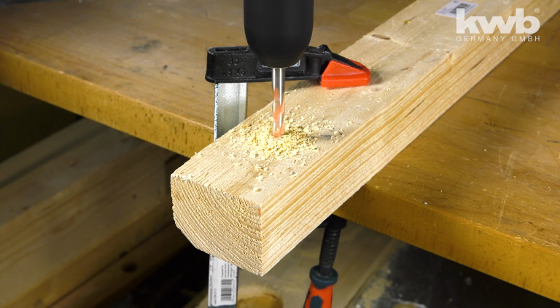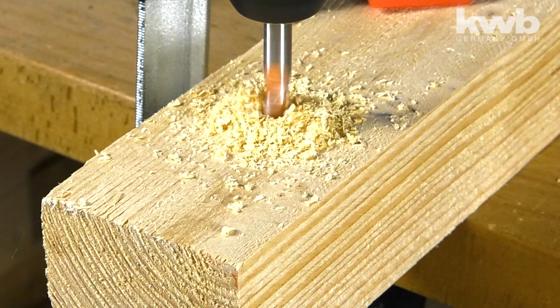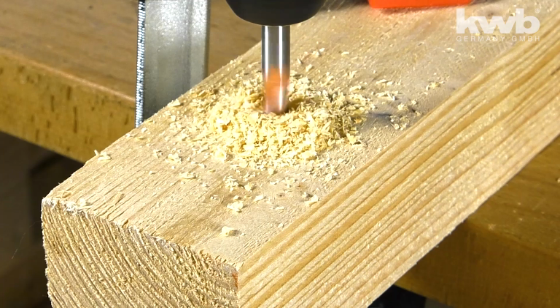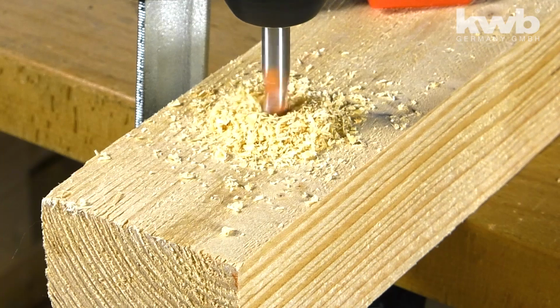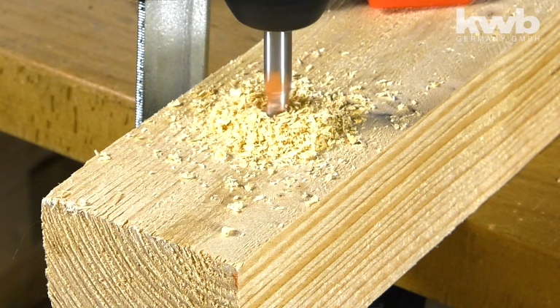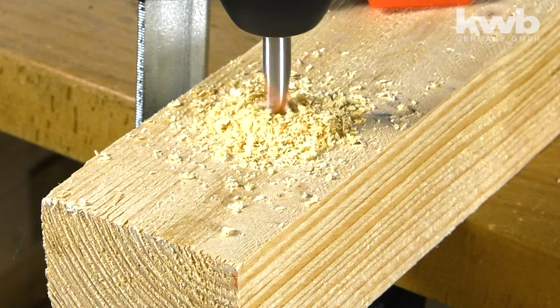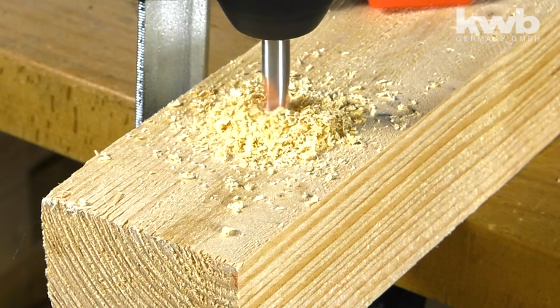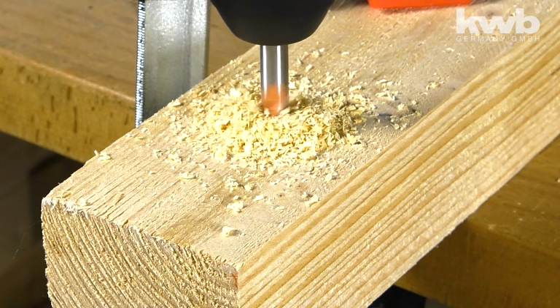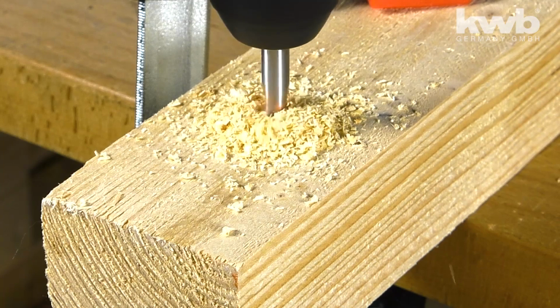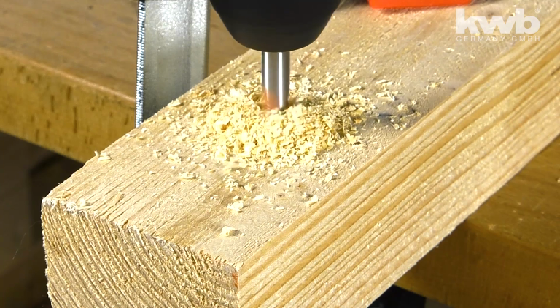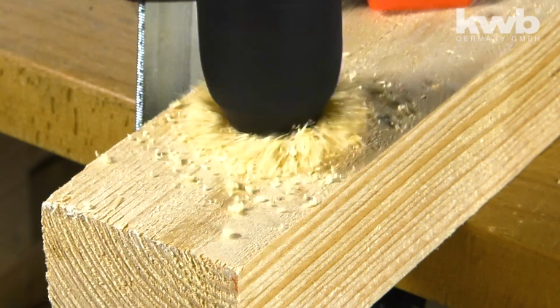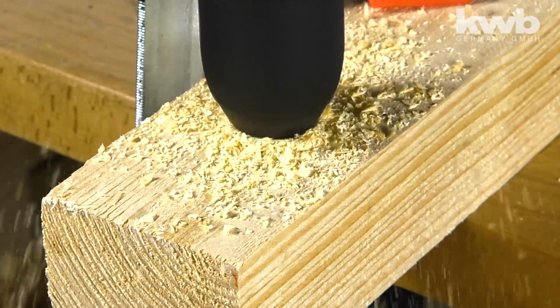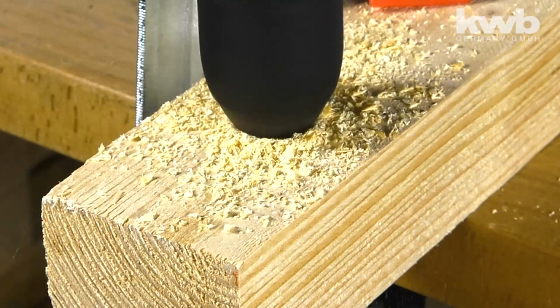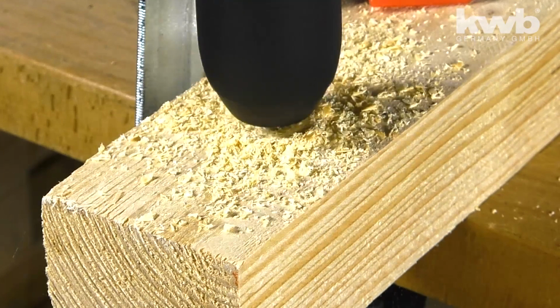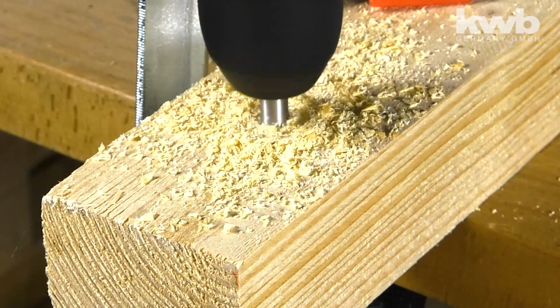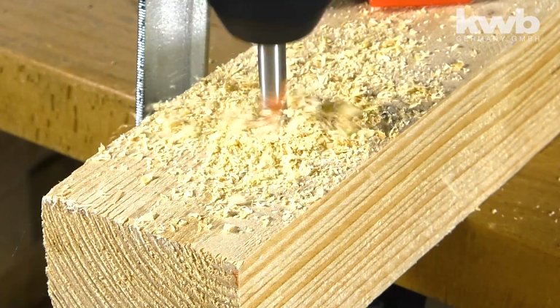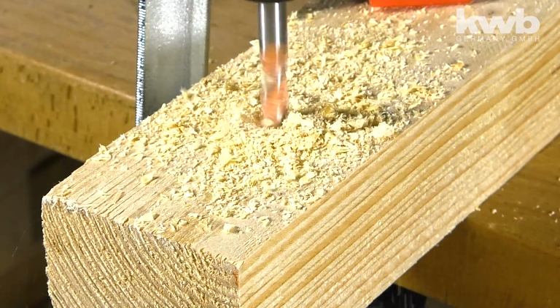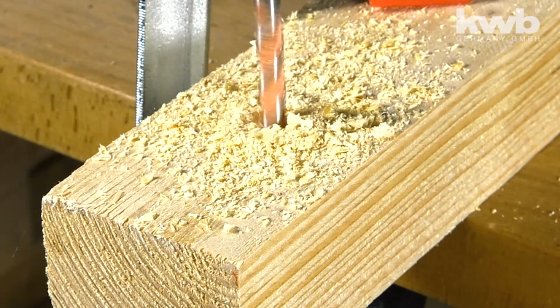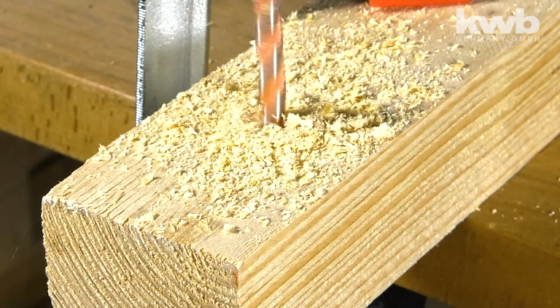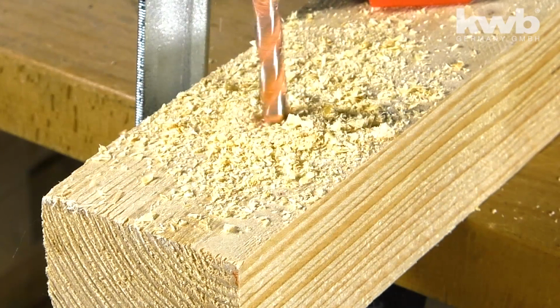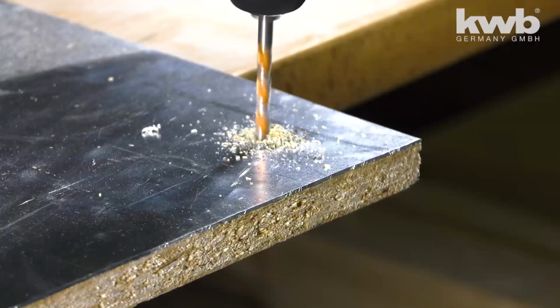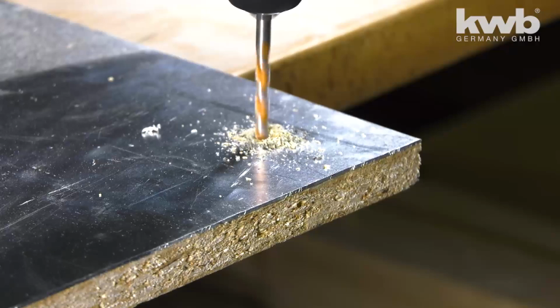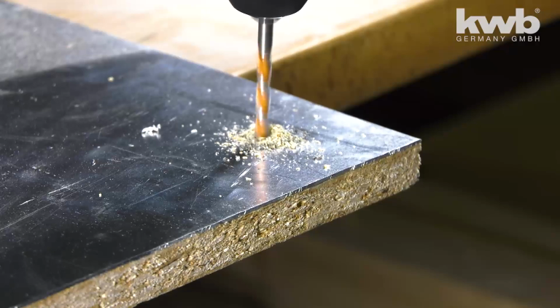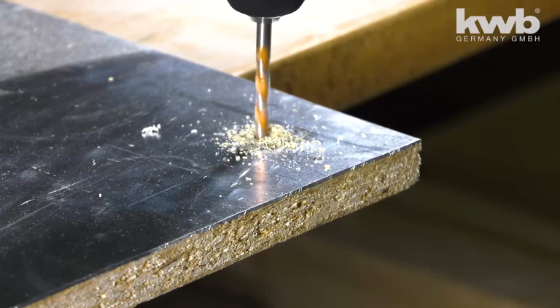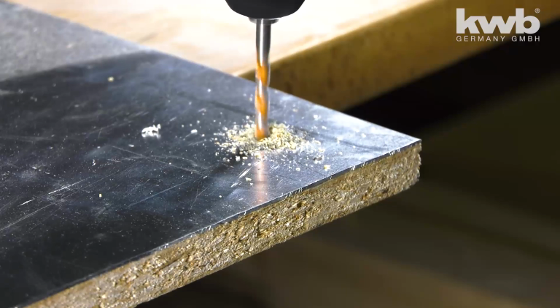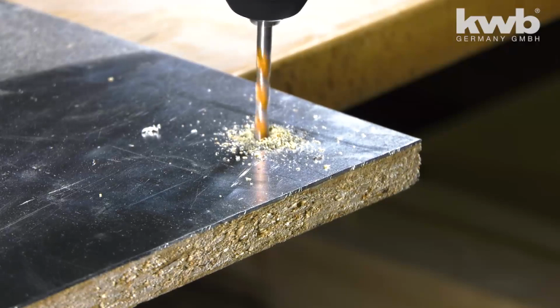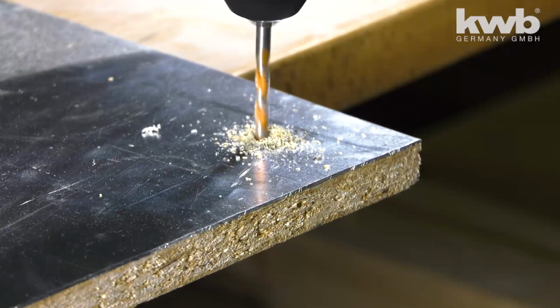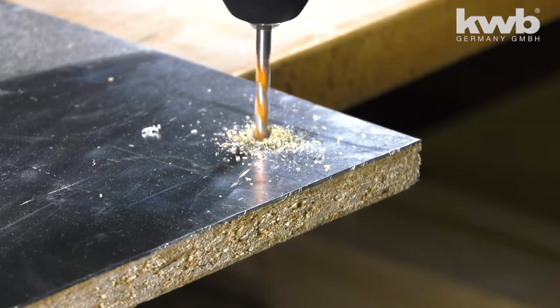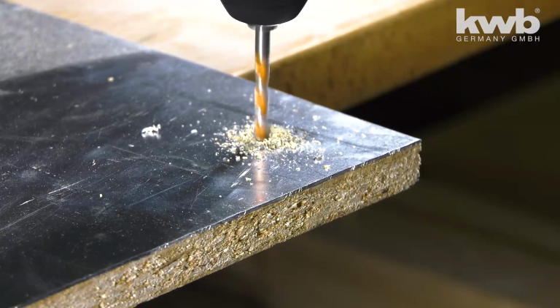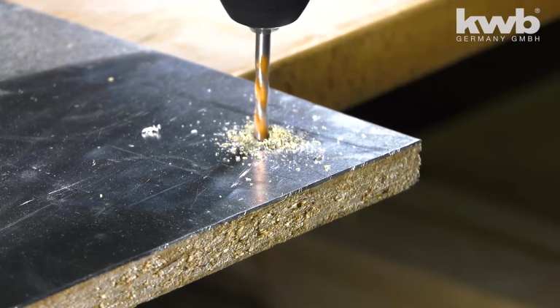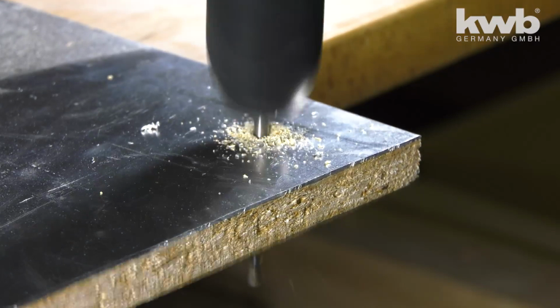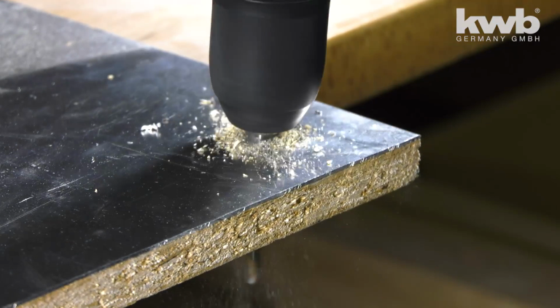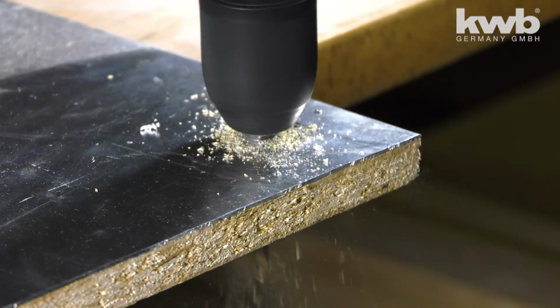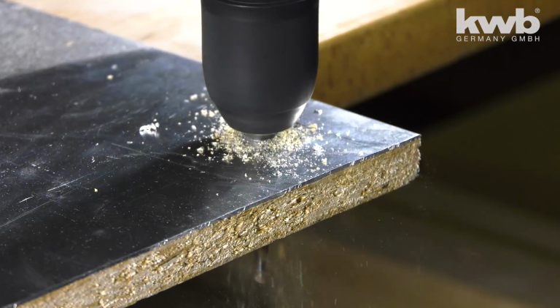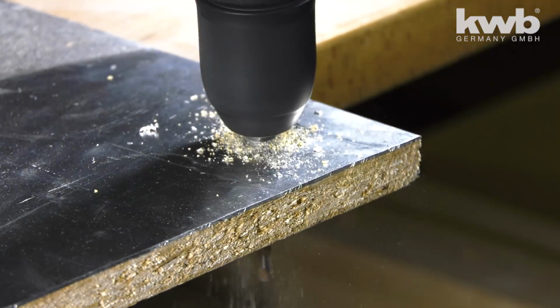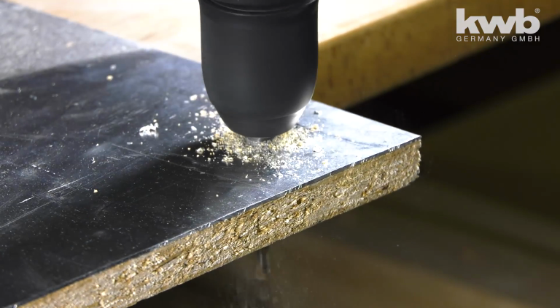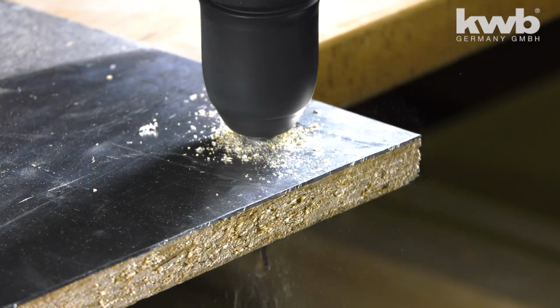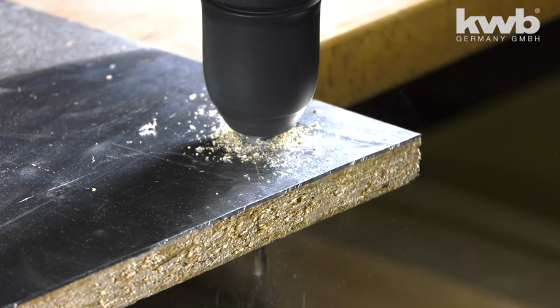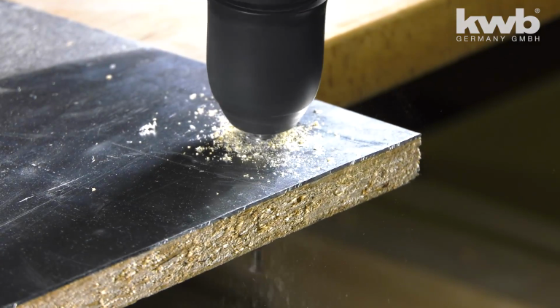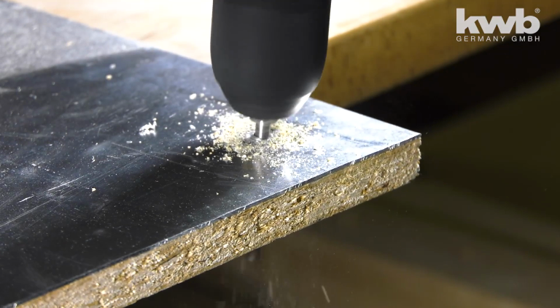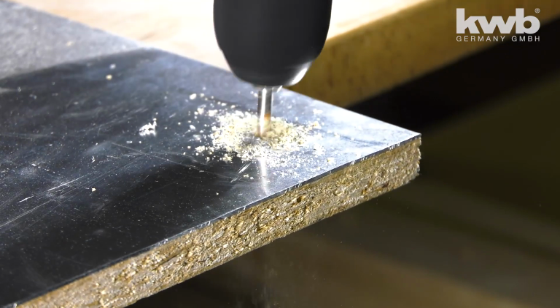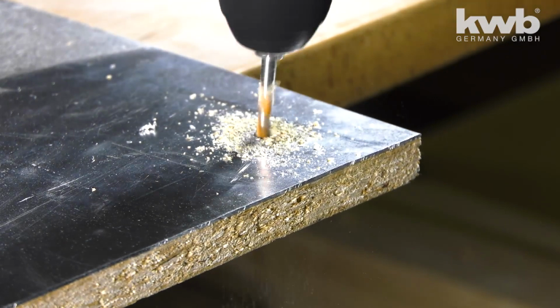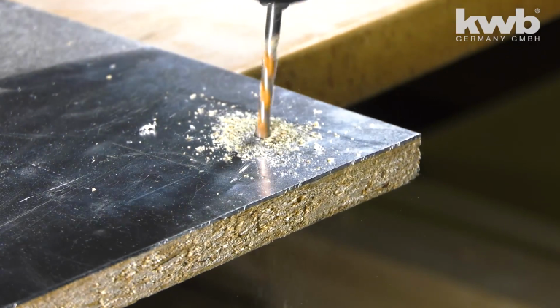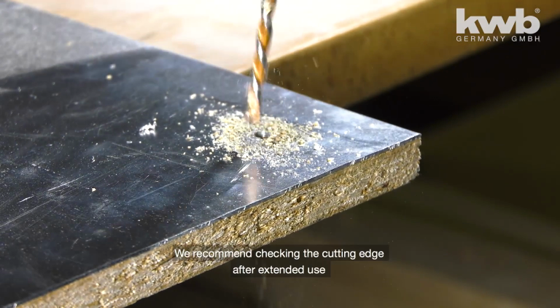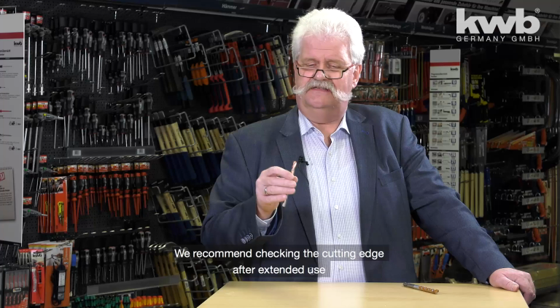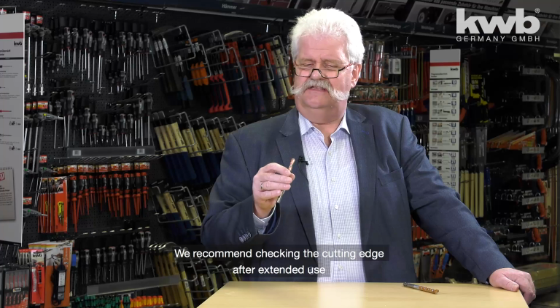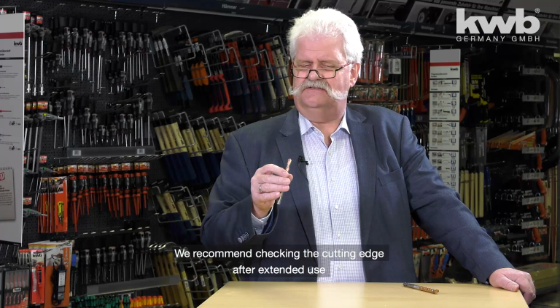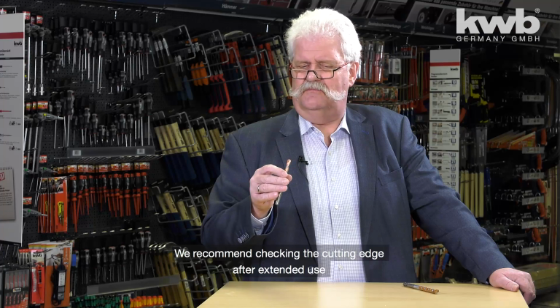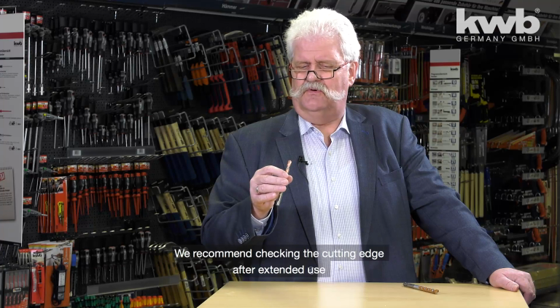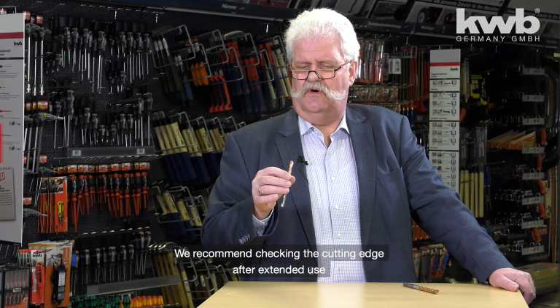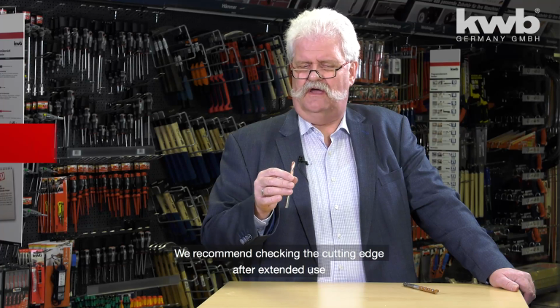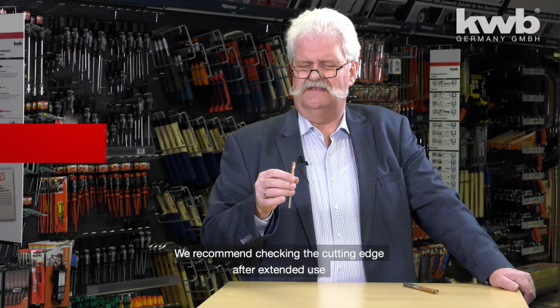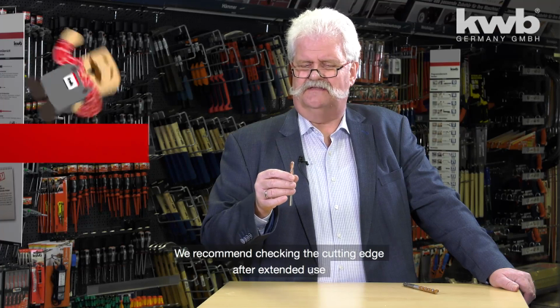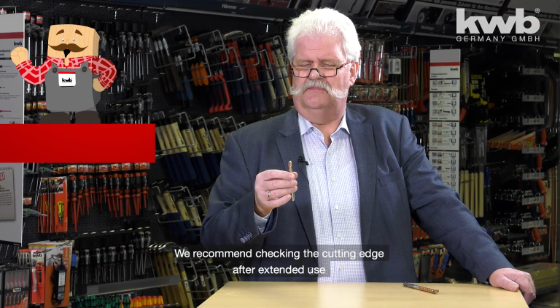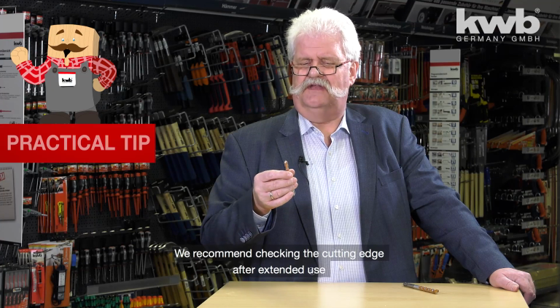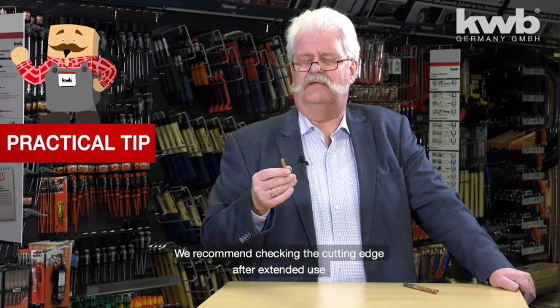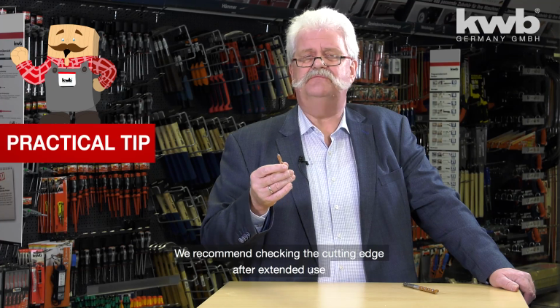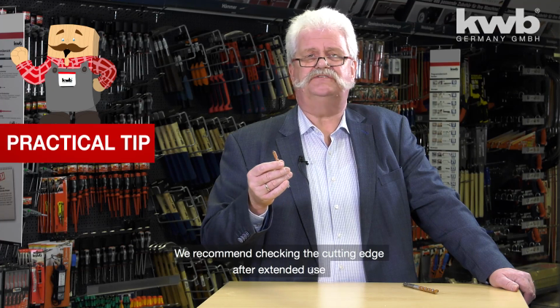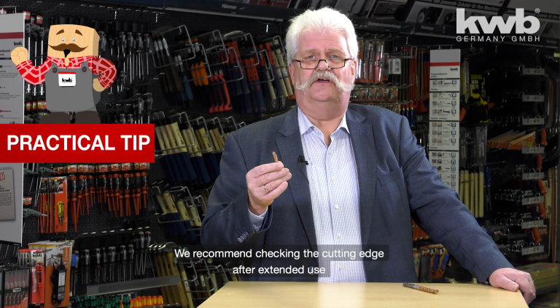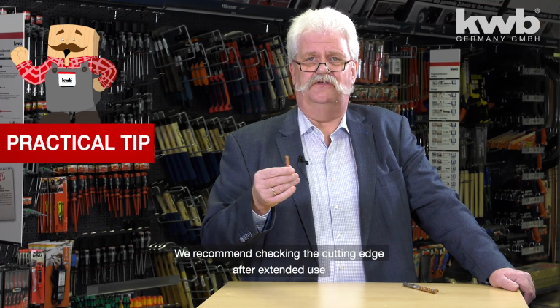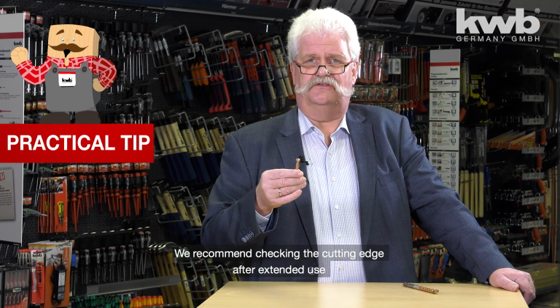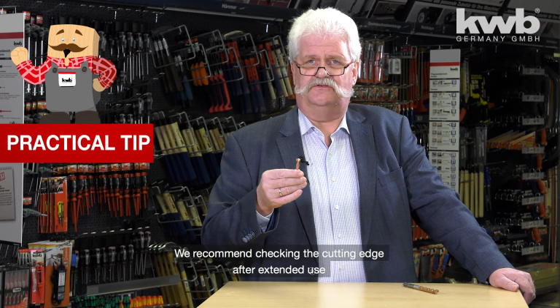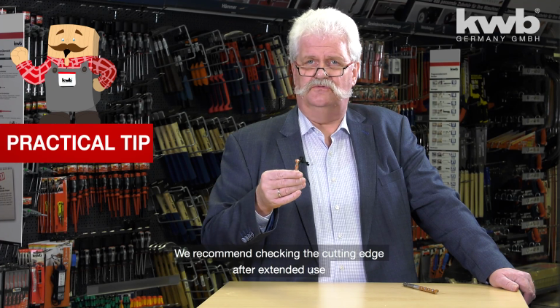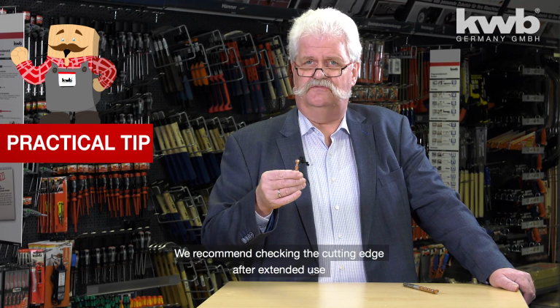It is these properties that ensure the Easy Cut multi-purpose drill bit has a long service life. For best results, make sure the cutting edge remains sharp.